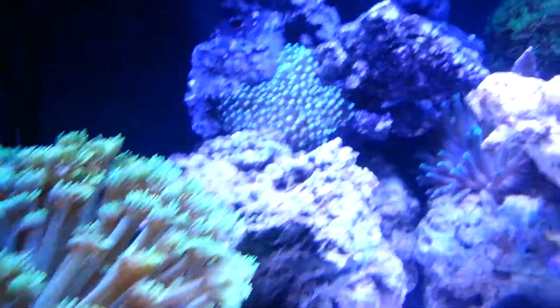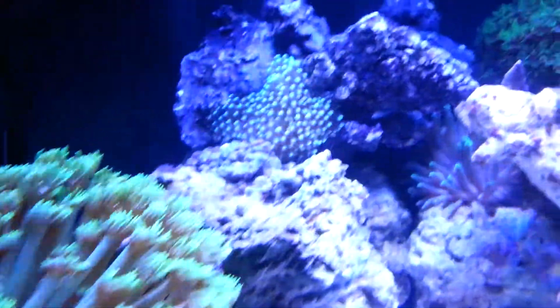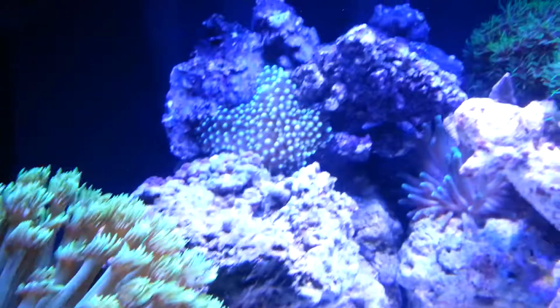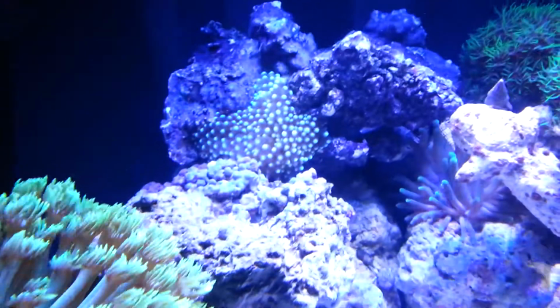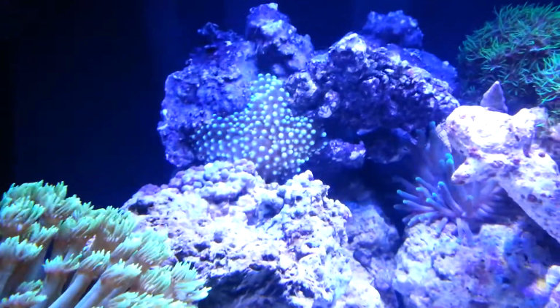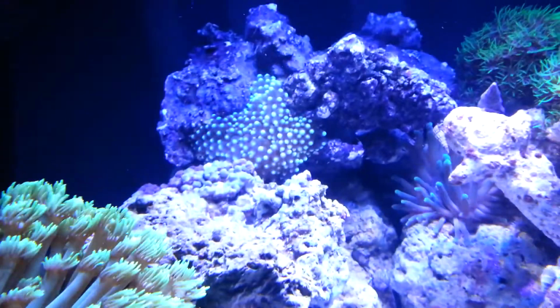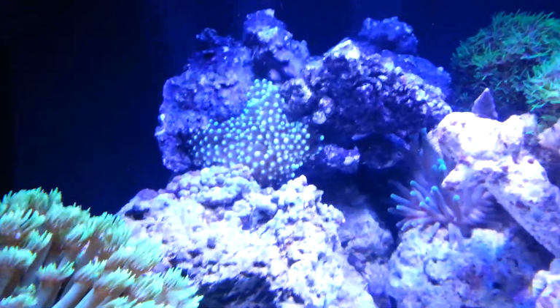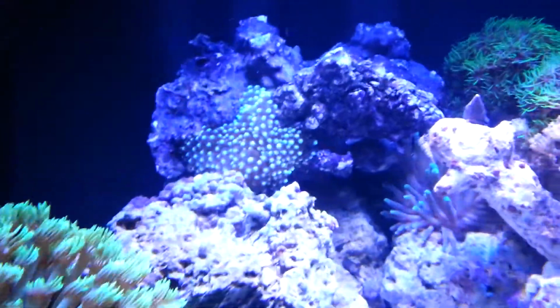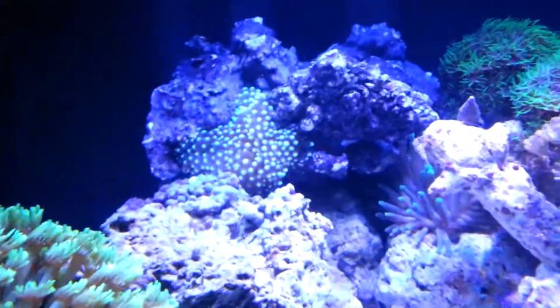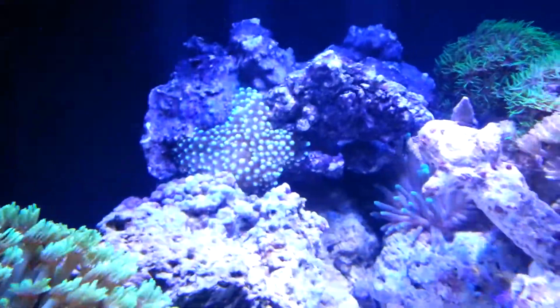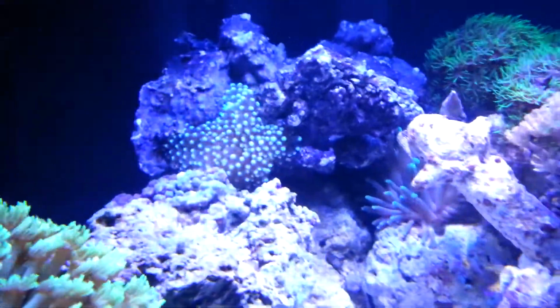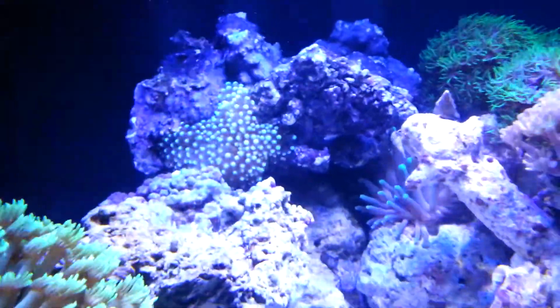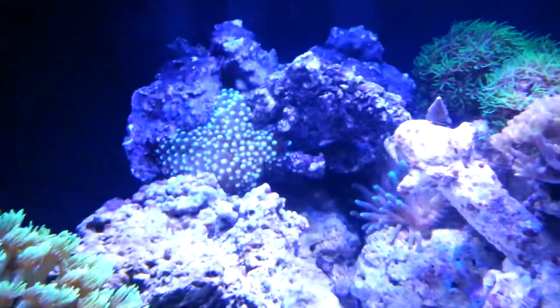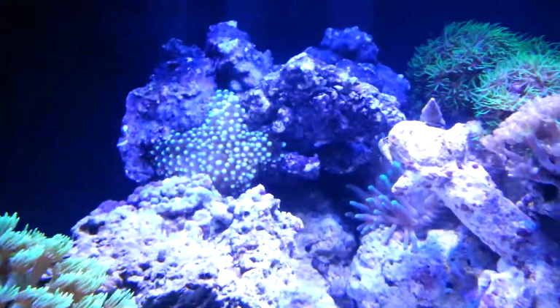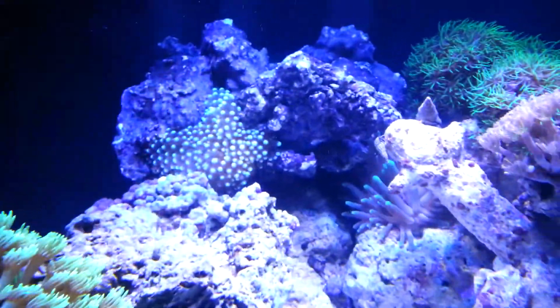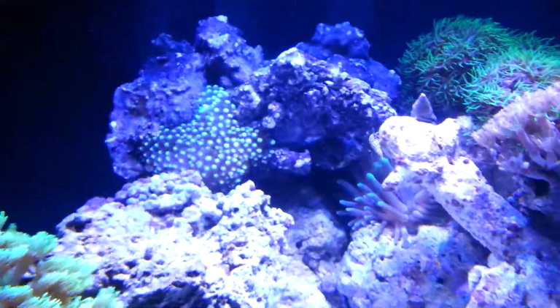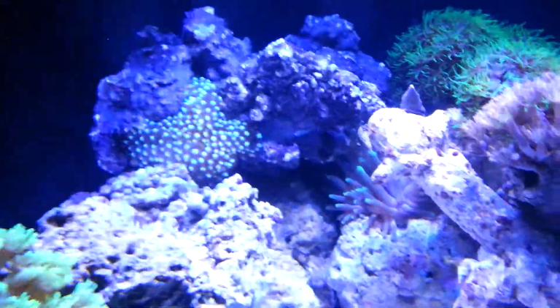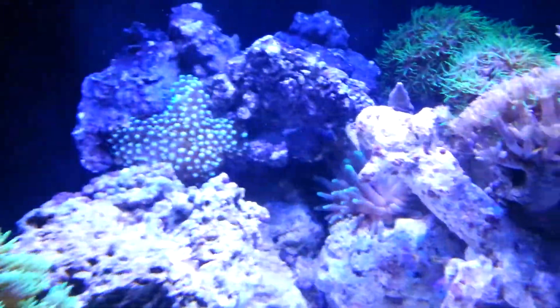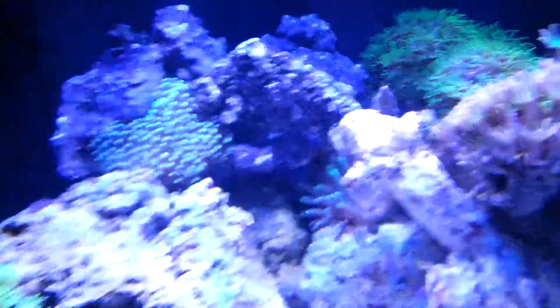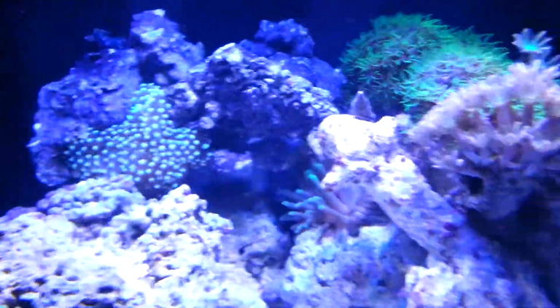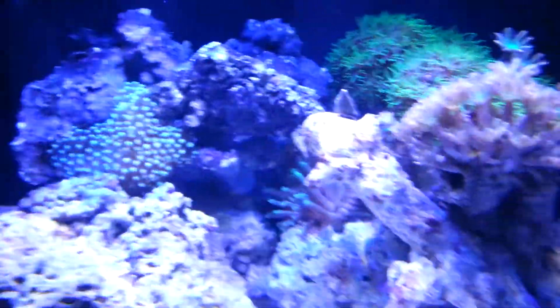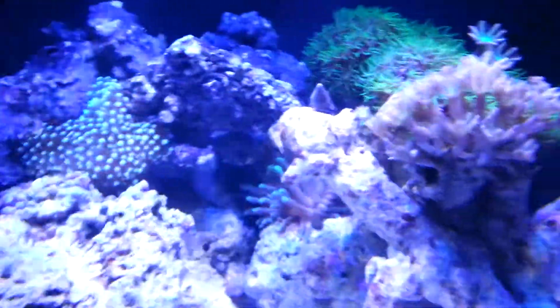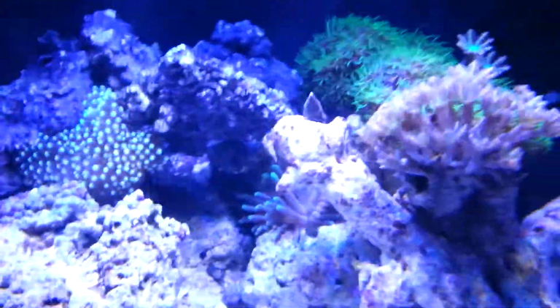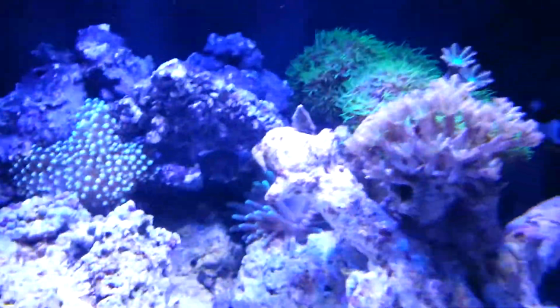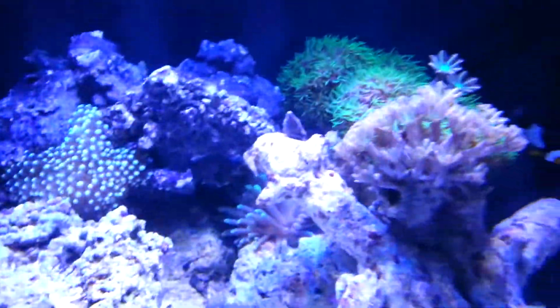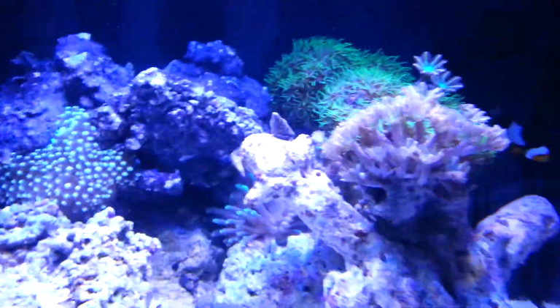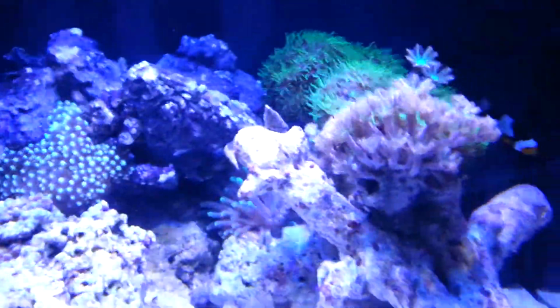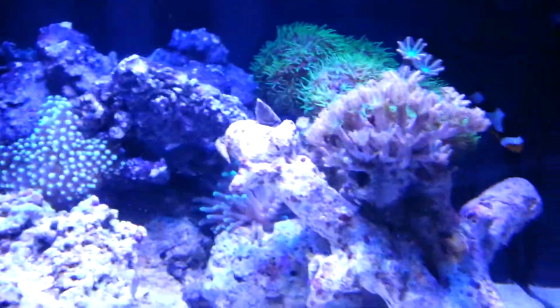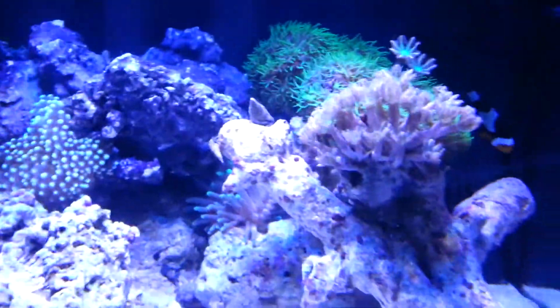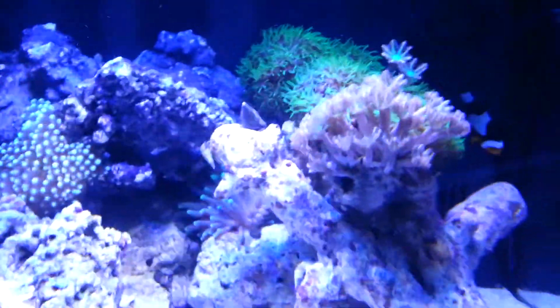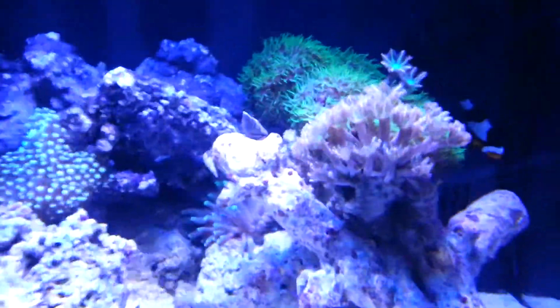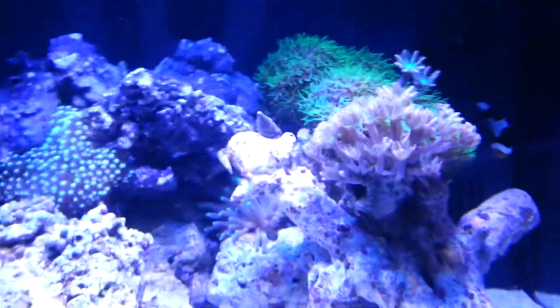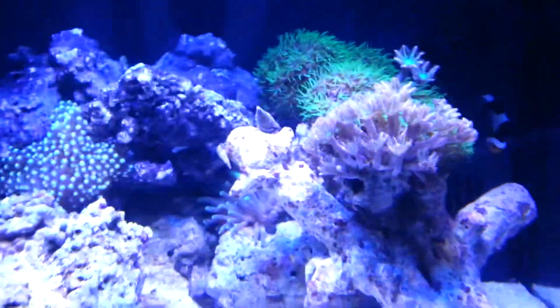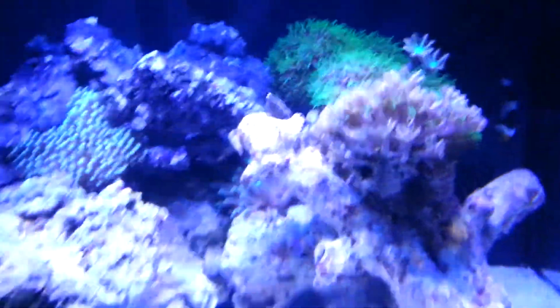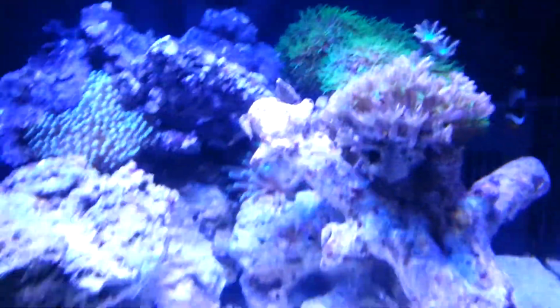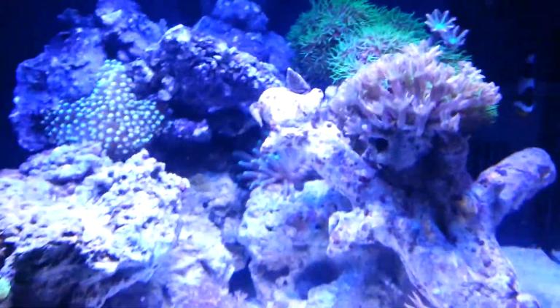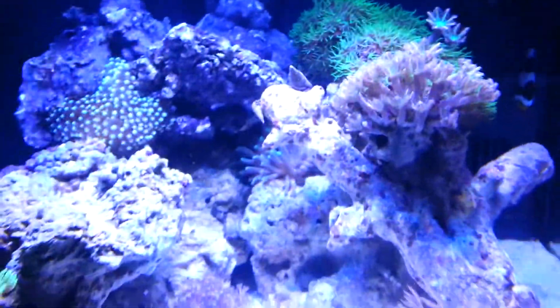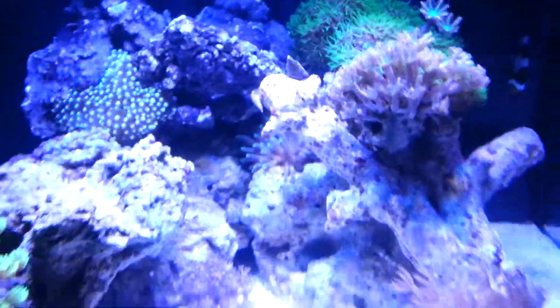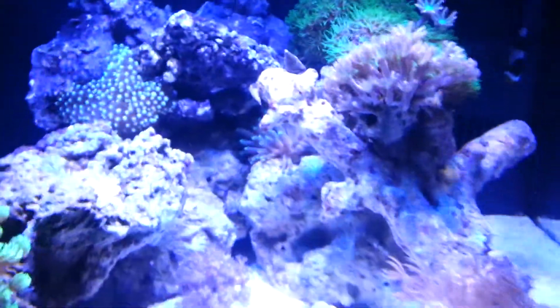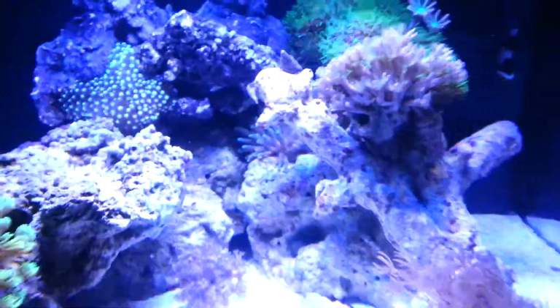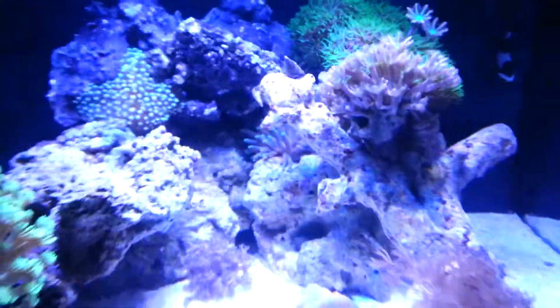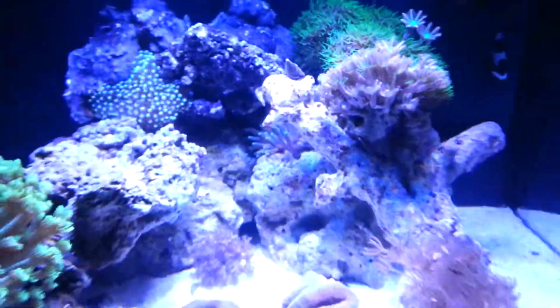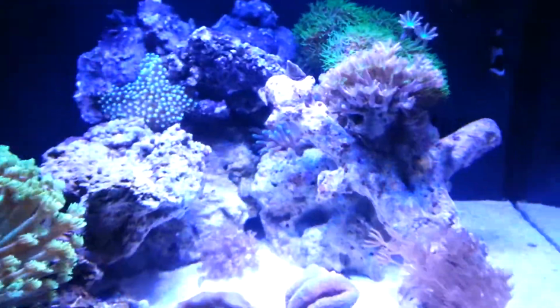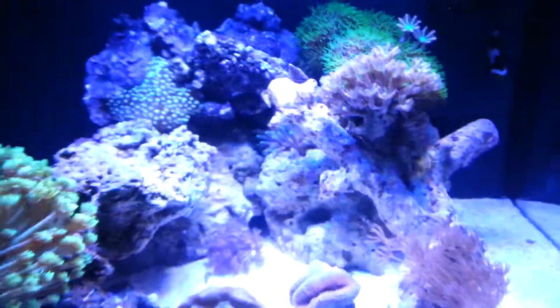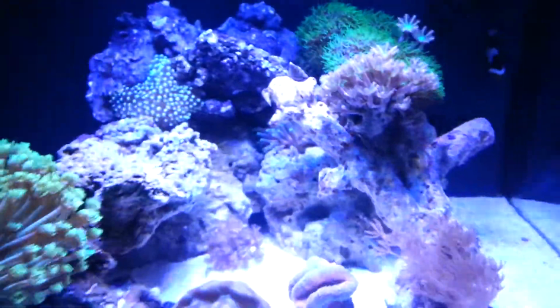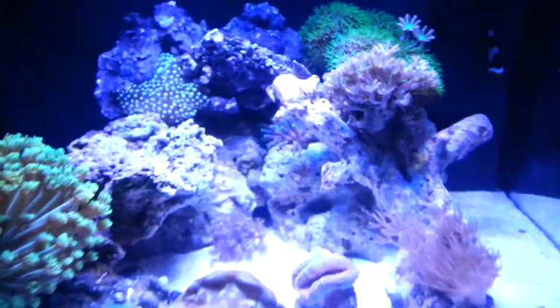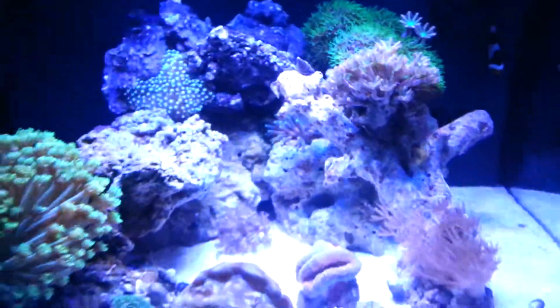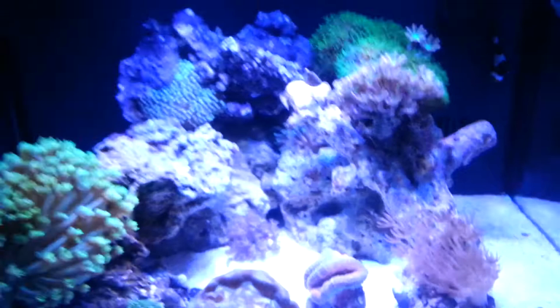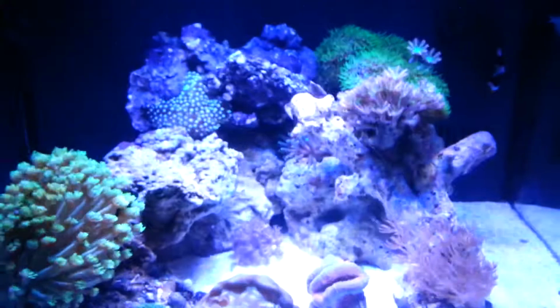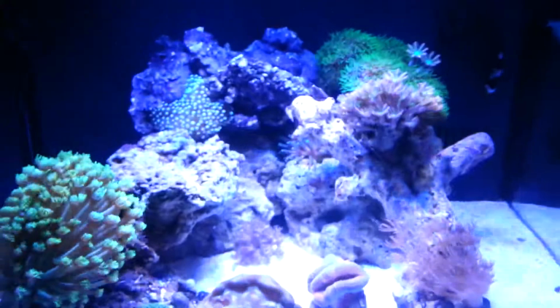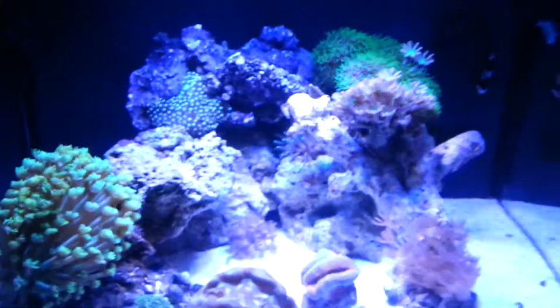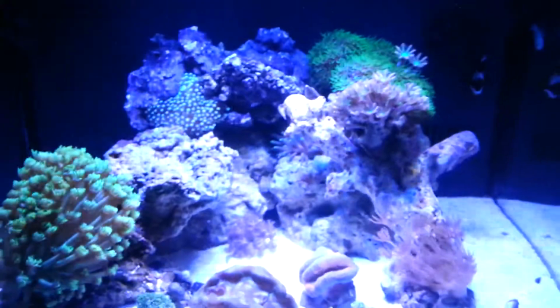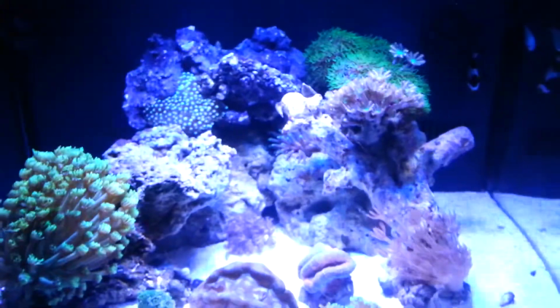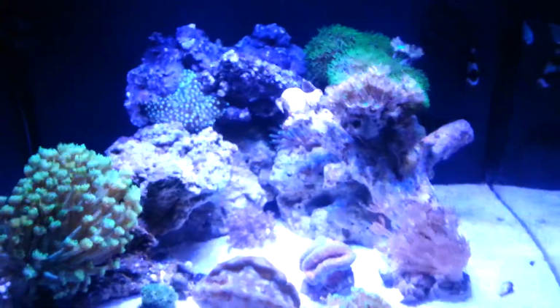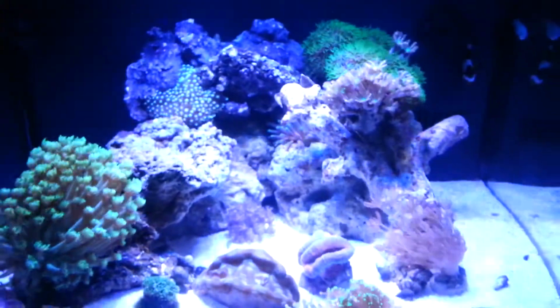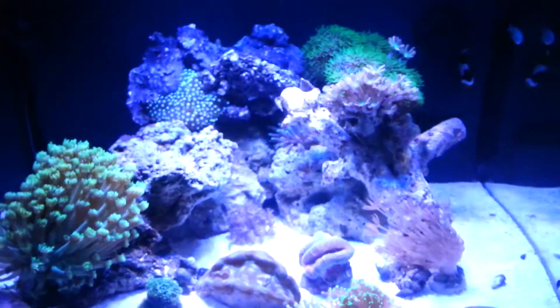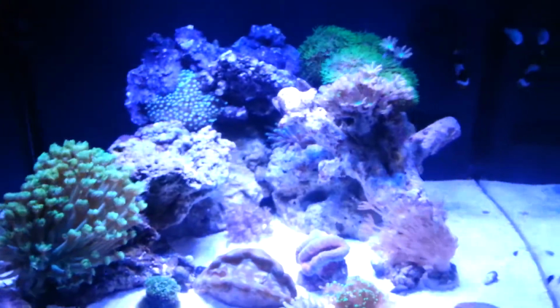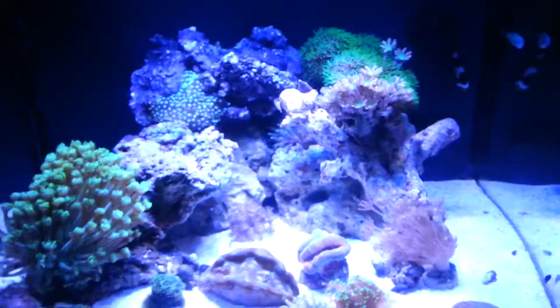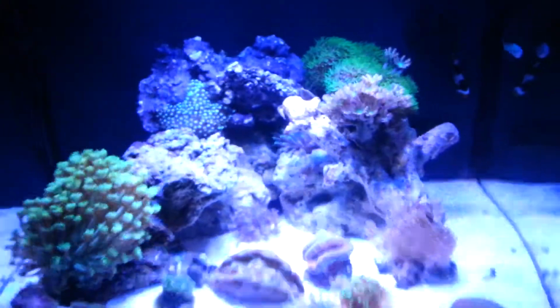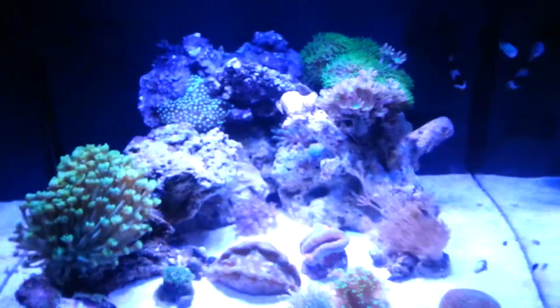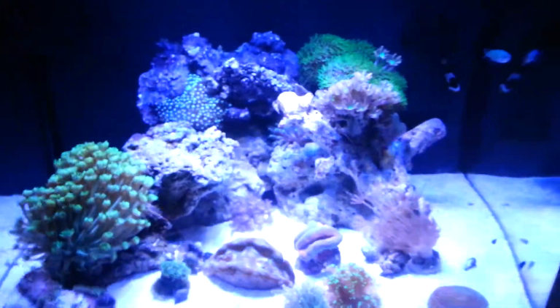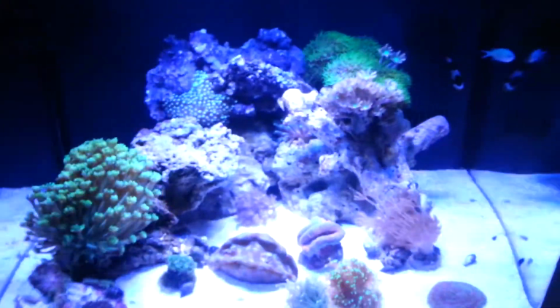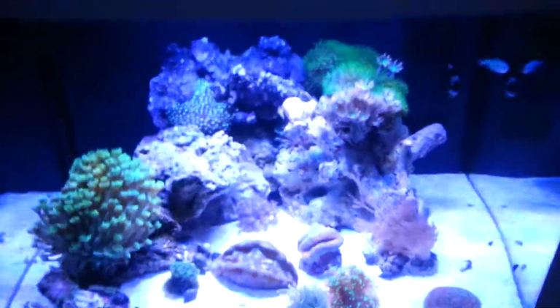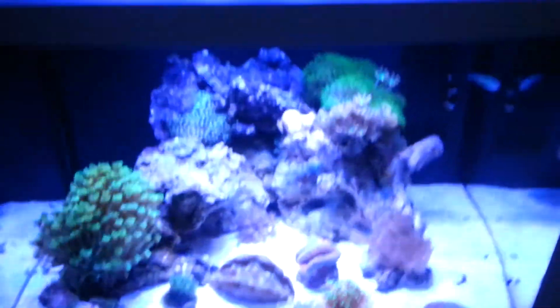The bubble tip is settling in in the back. Anyways, that's what it's looking like right now.